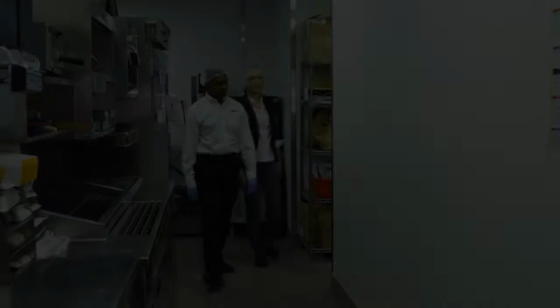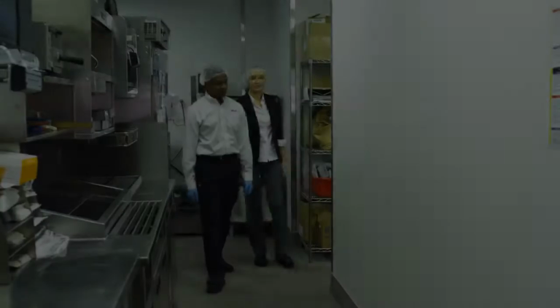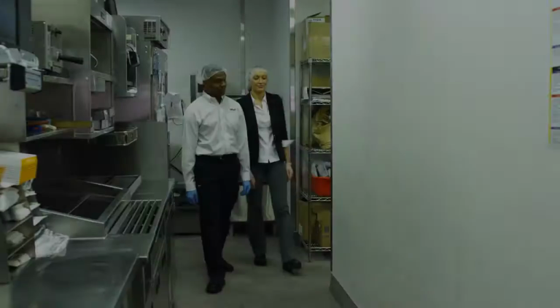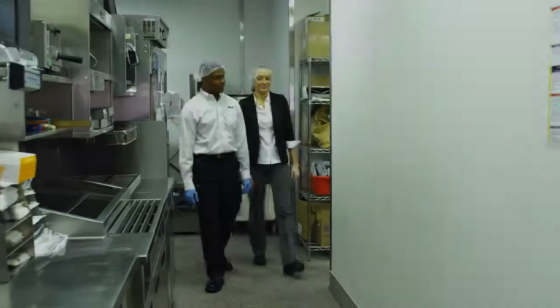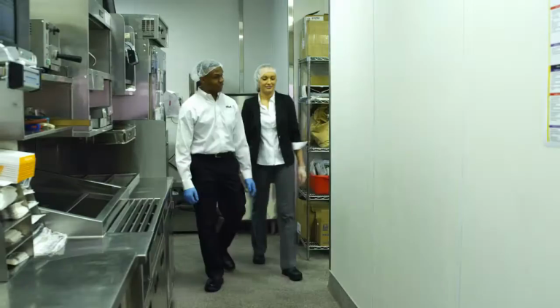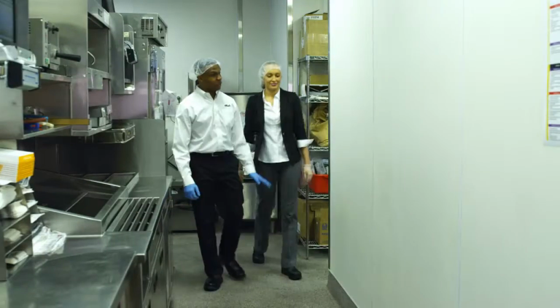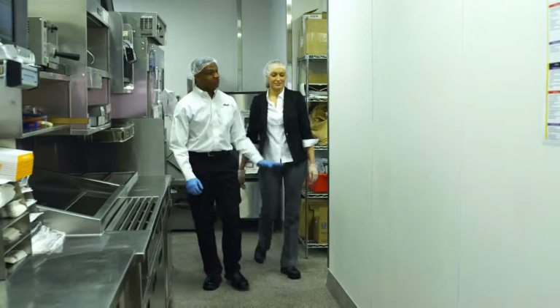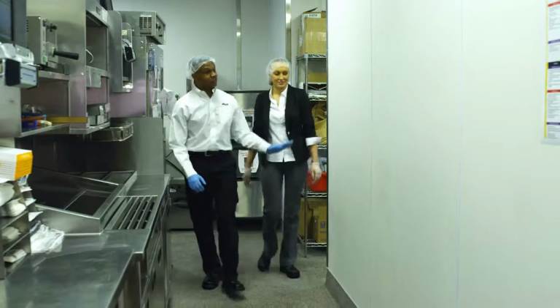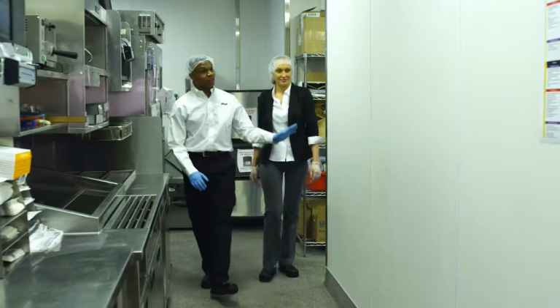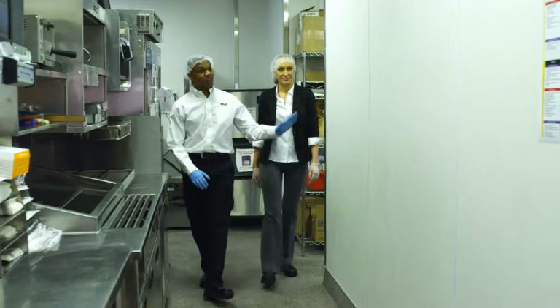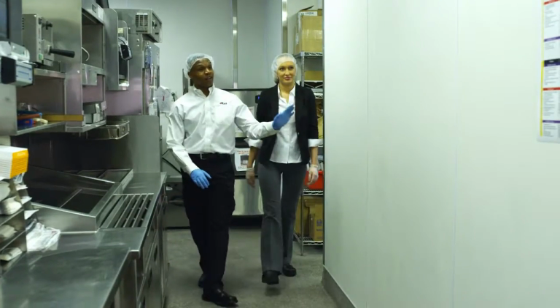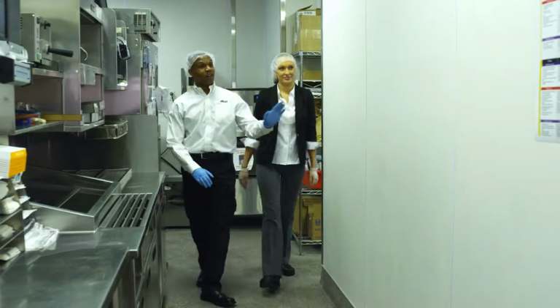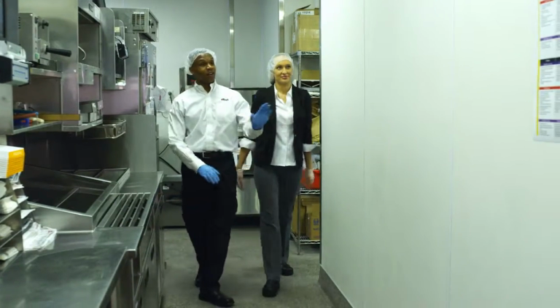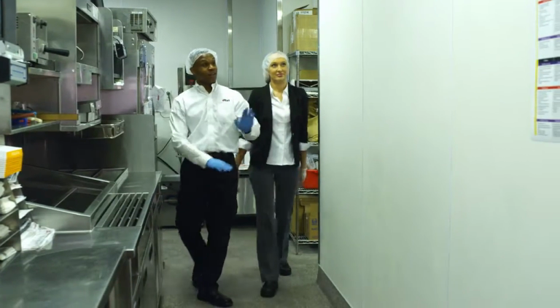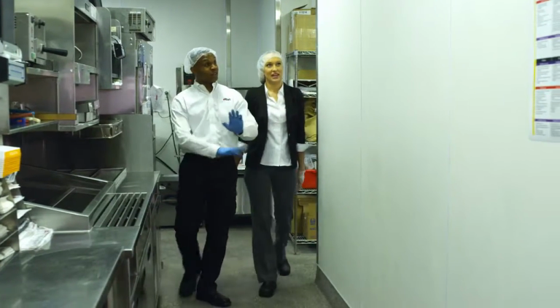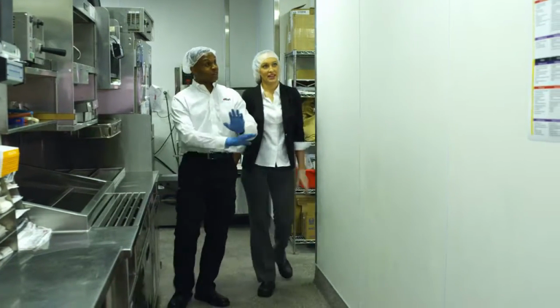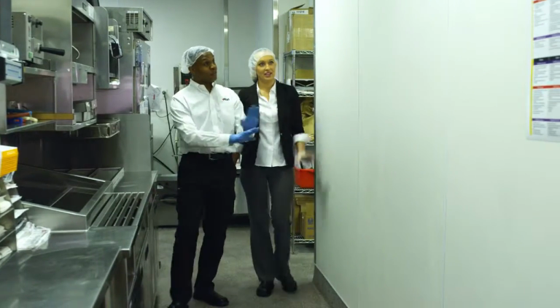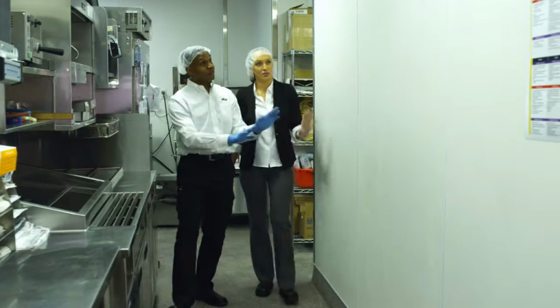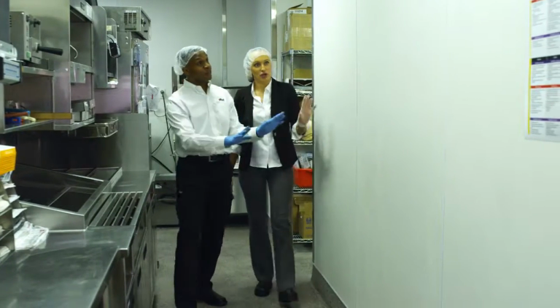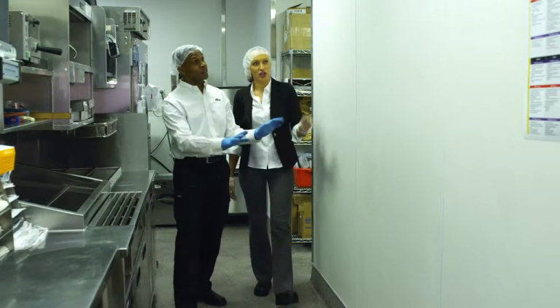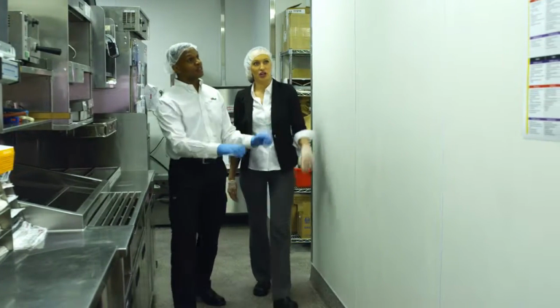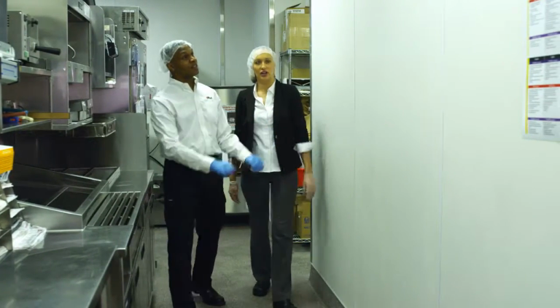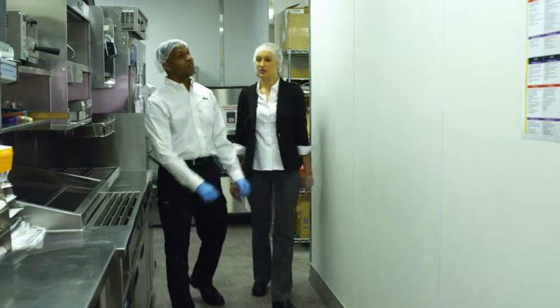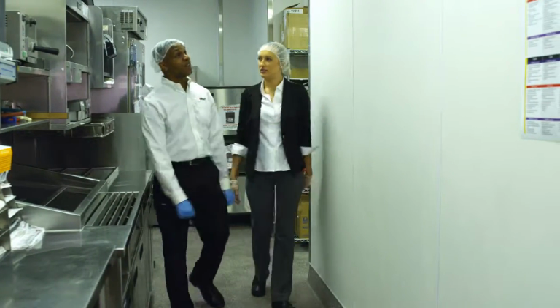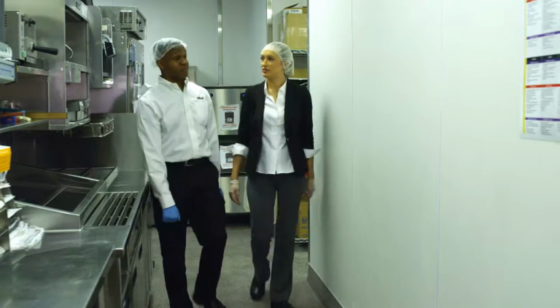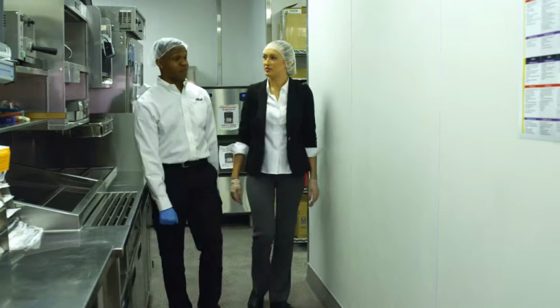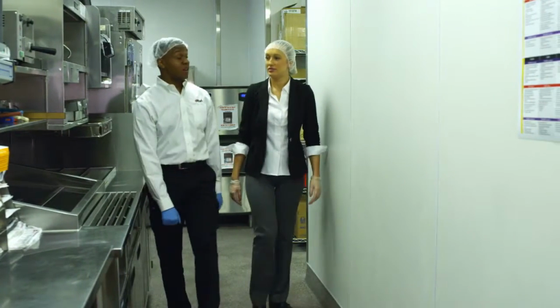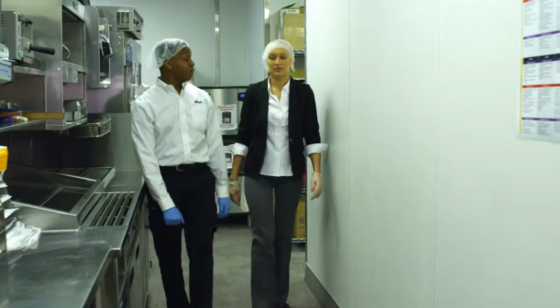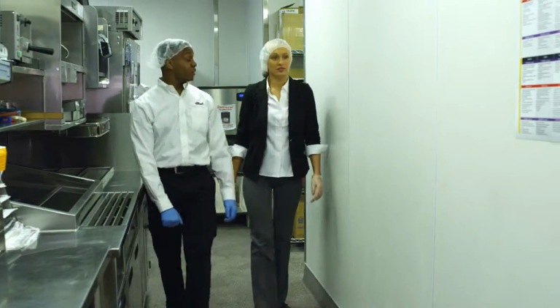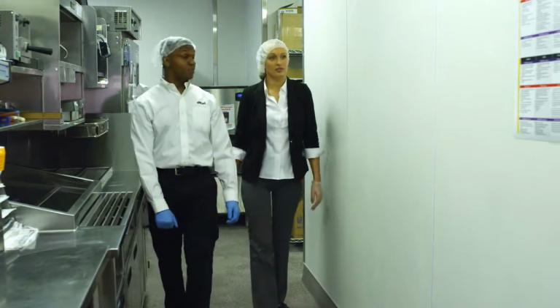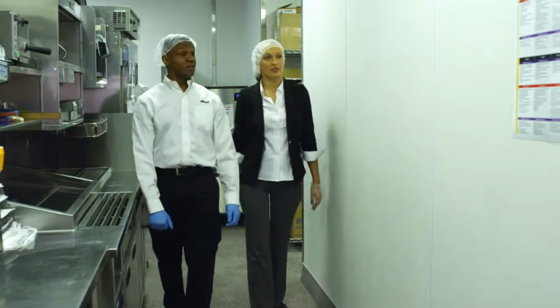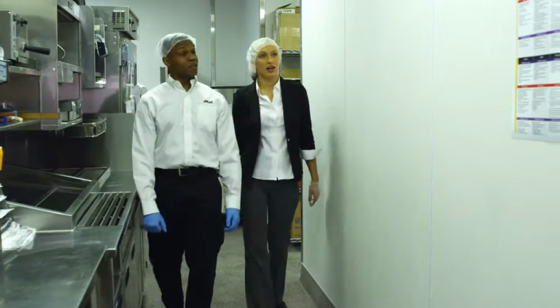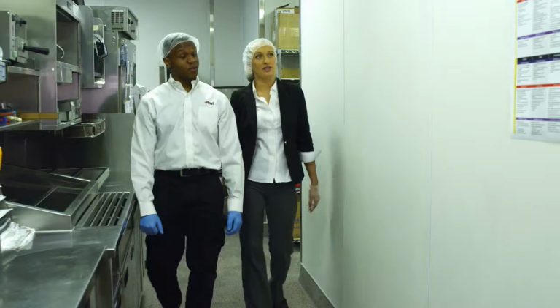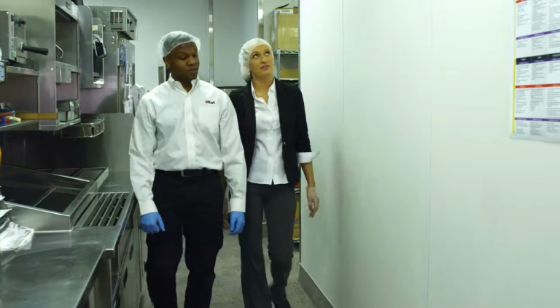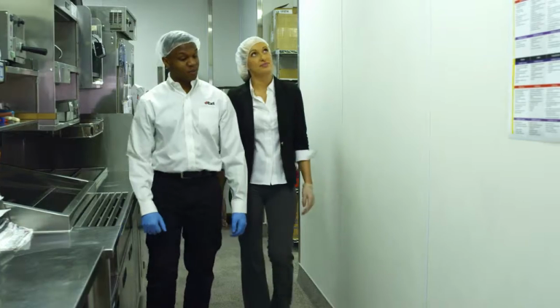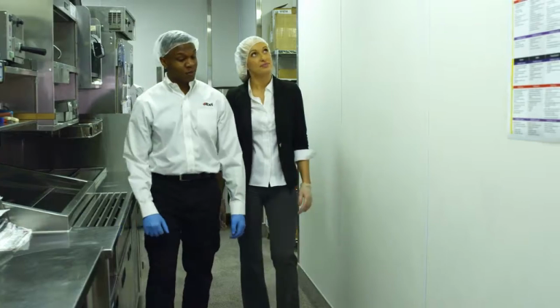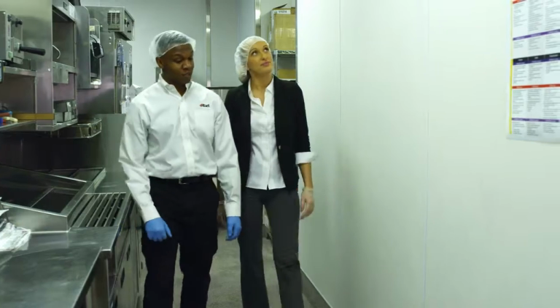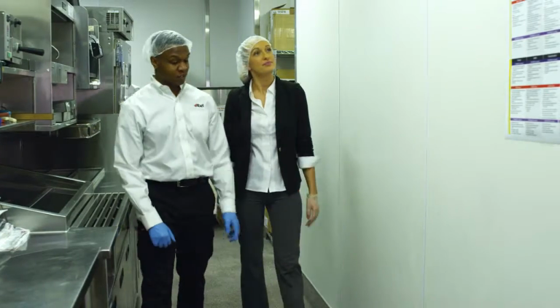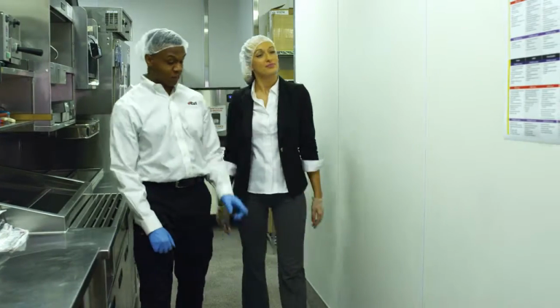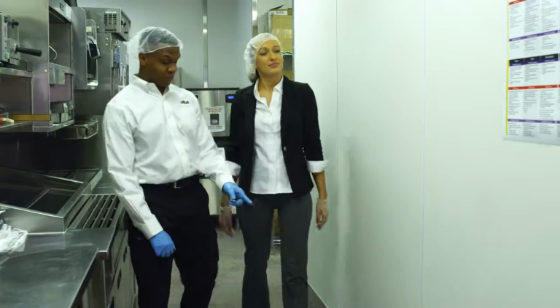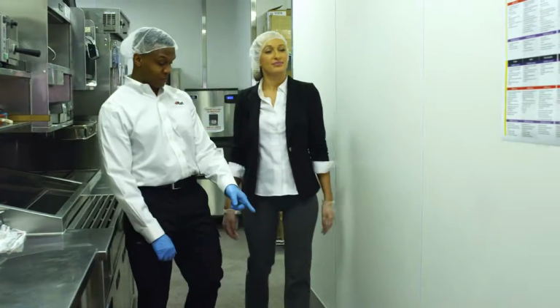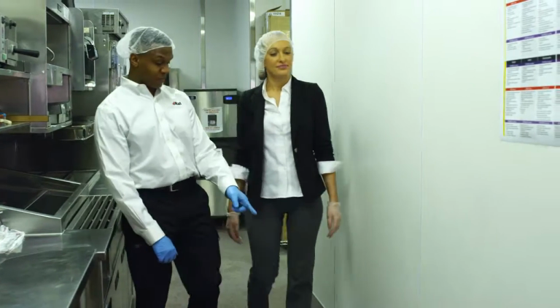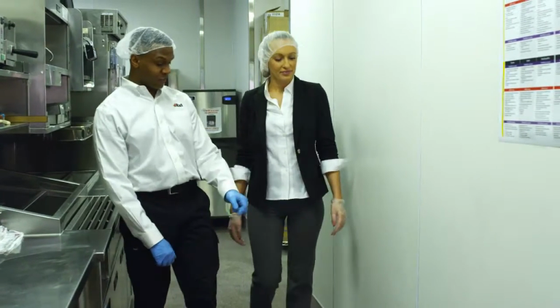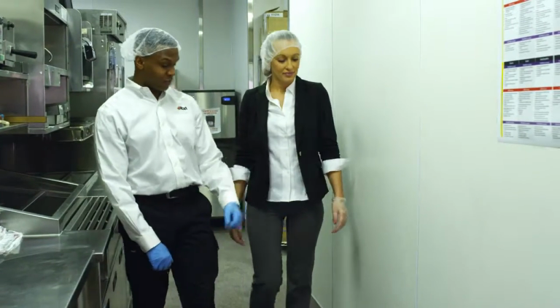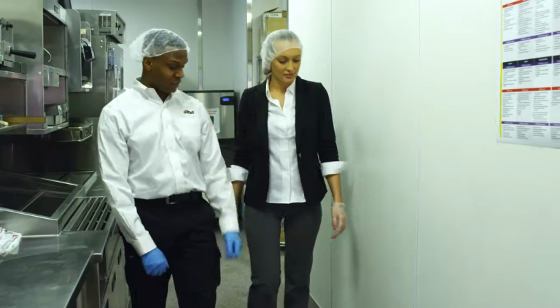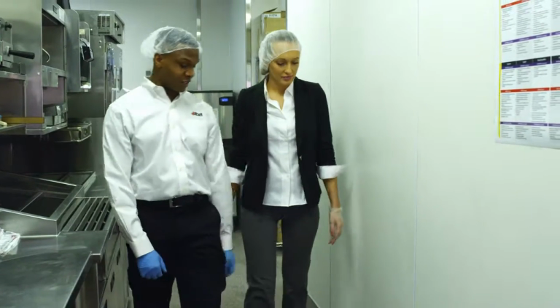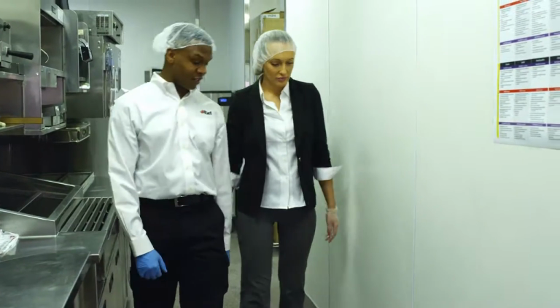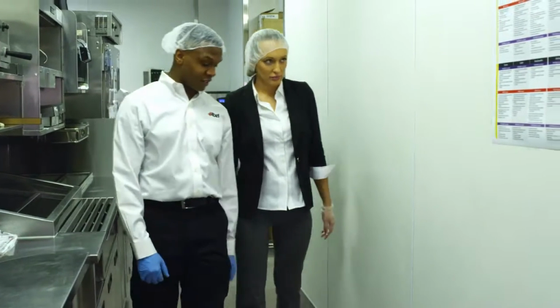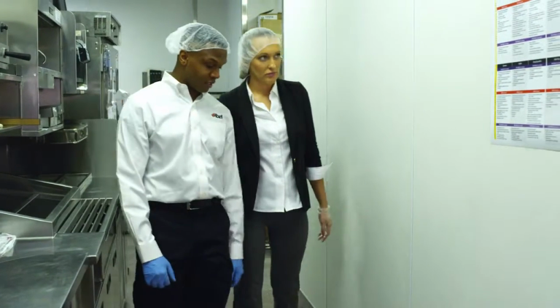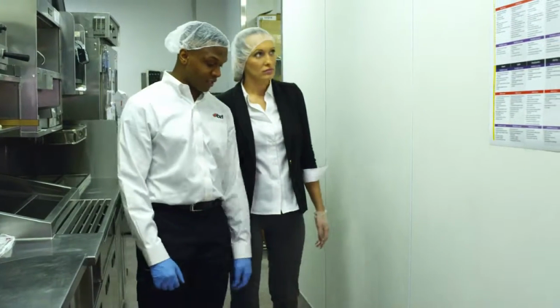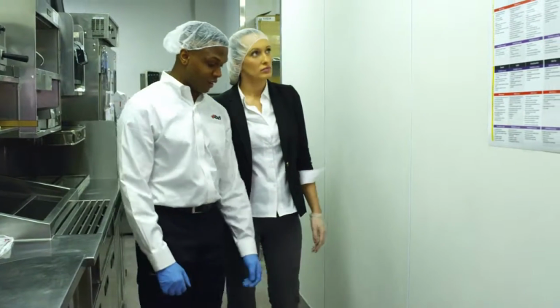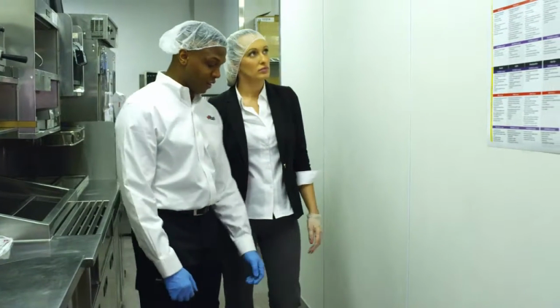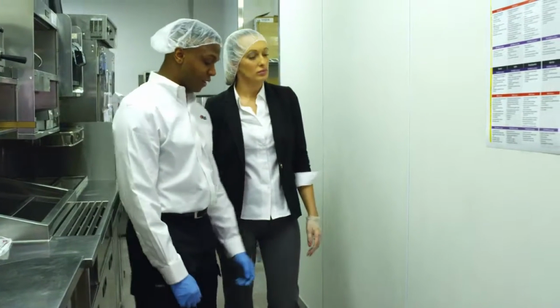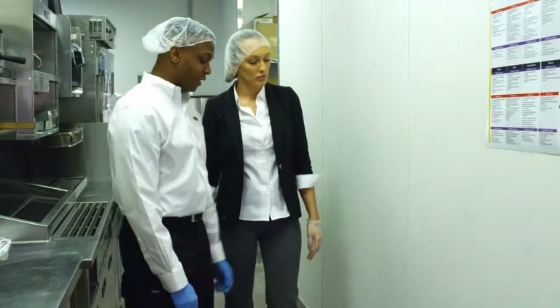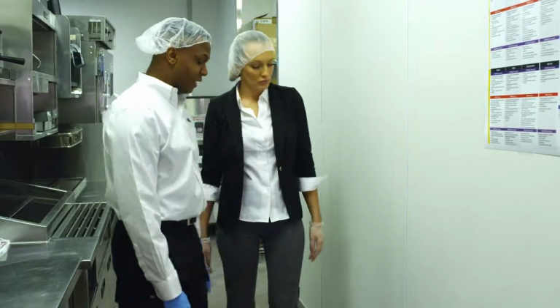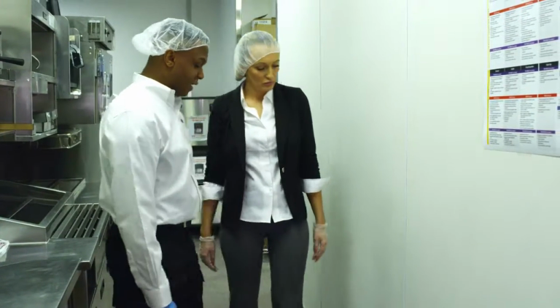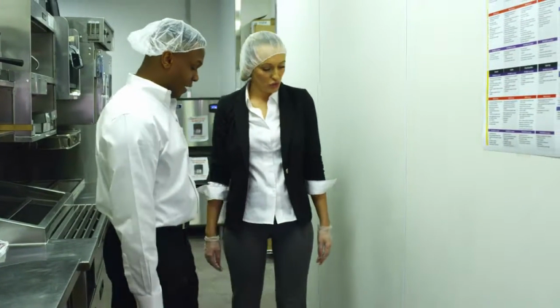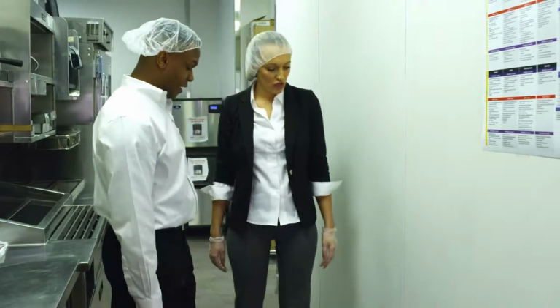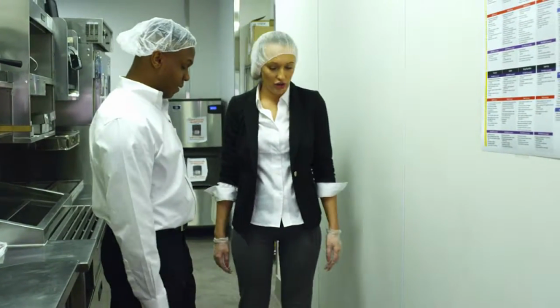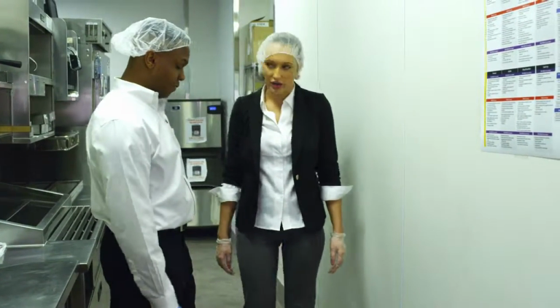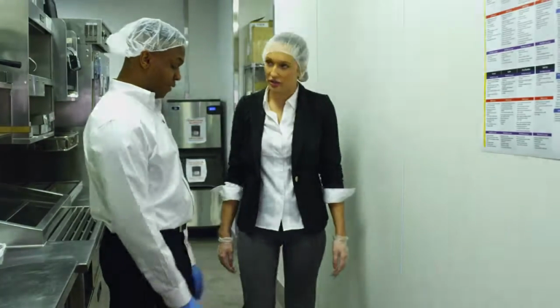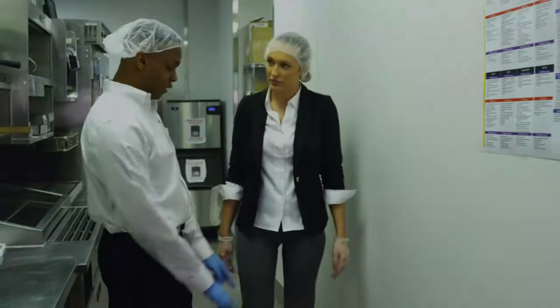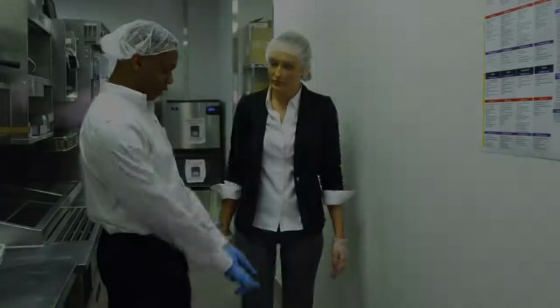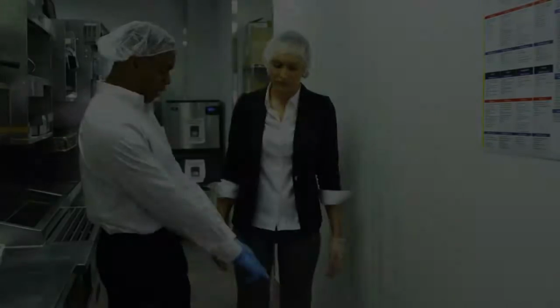Keeping a minimum of an 18-inch area clear around the perimeter of your aisles will allow for thorough inspections and proper cleaning of your facility.